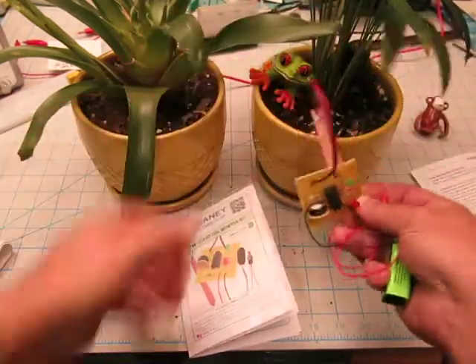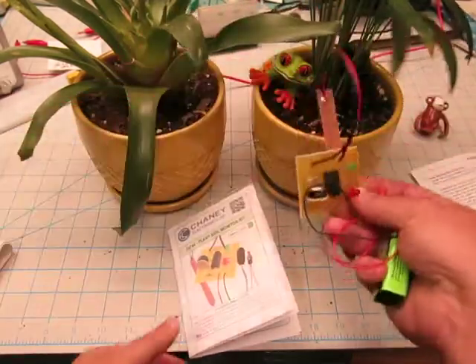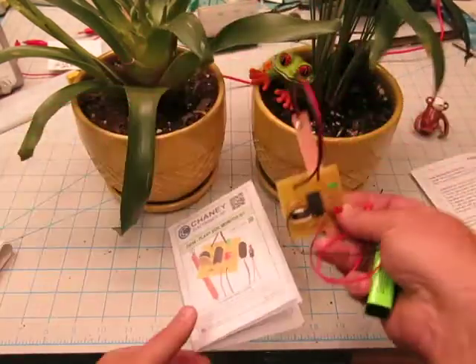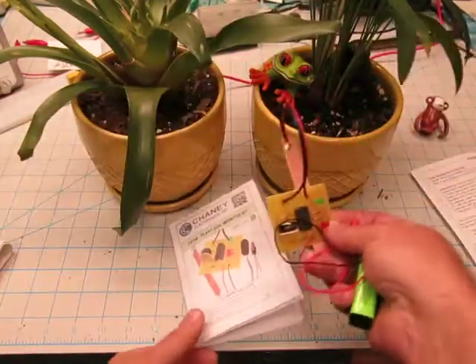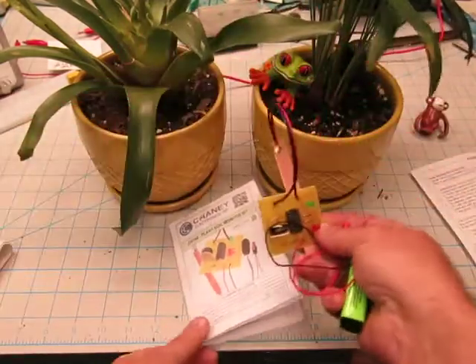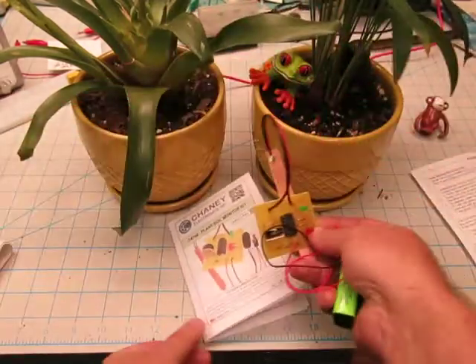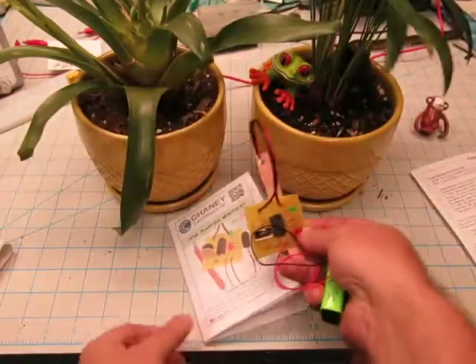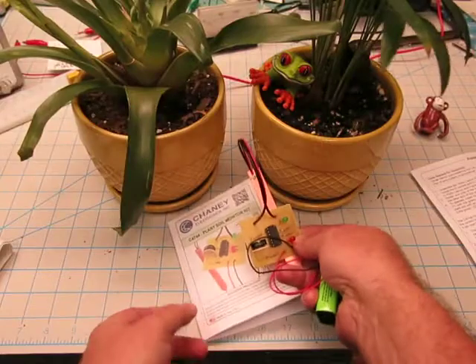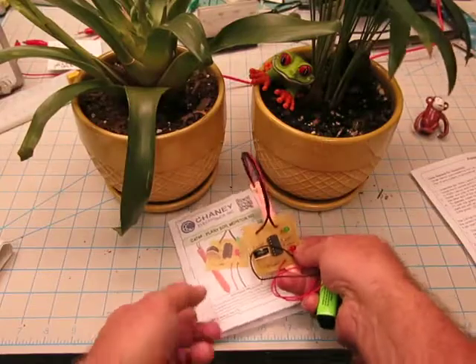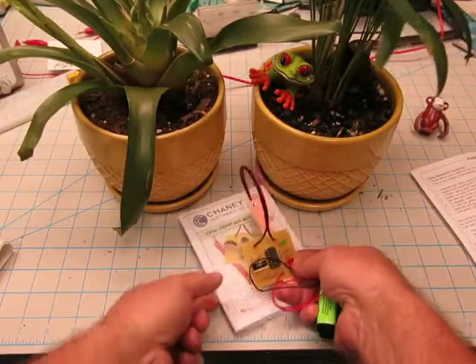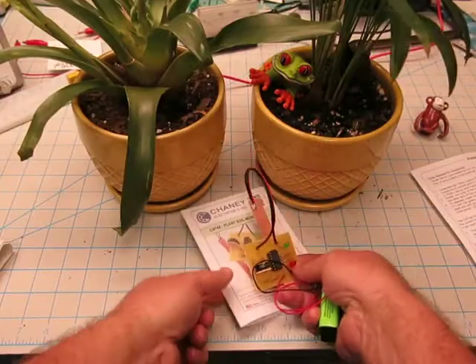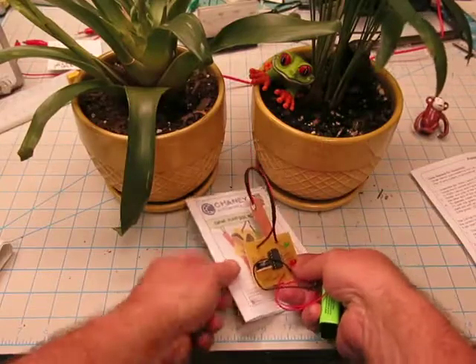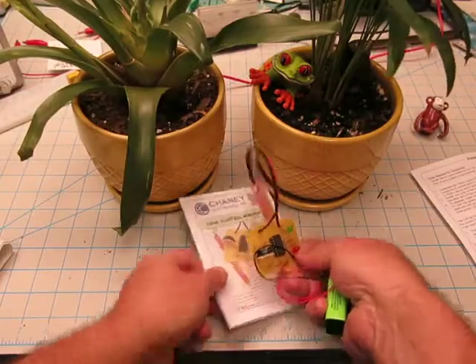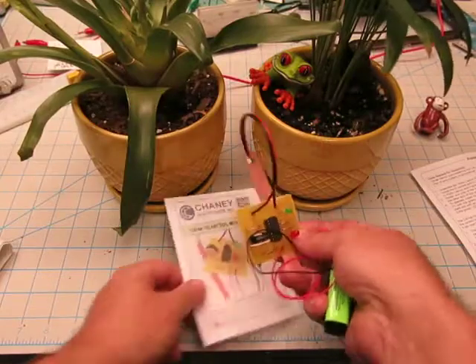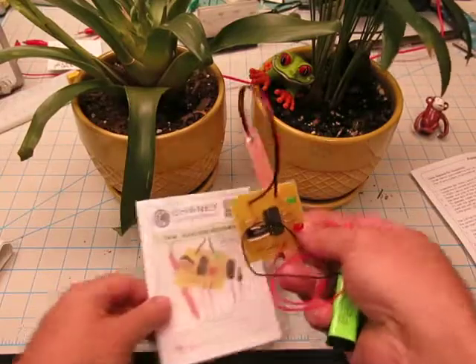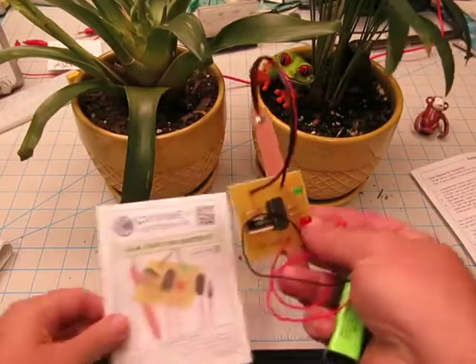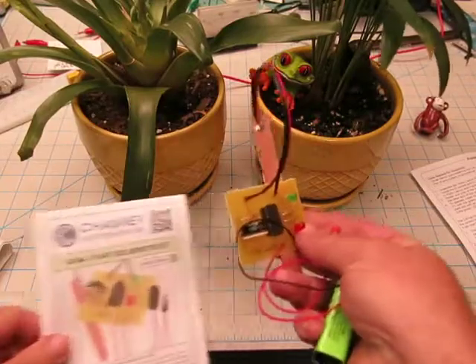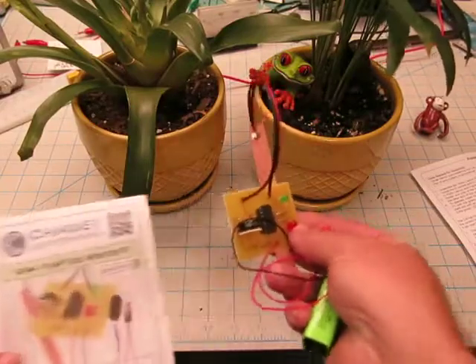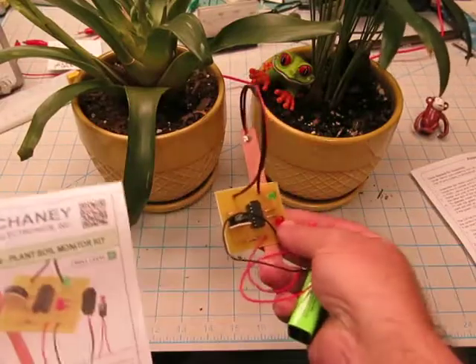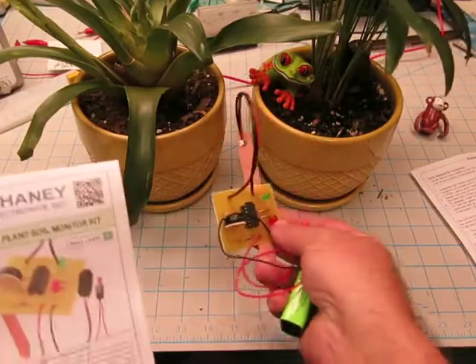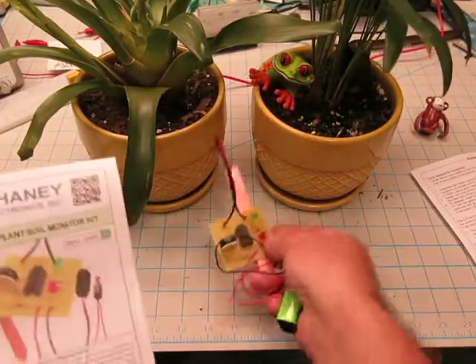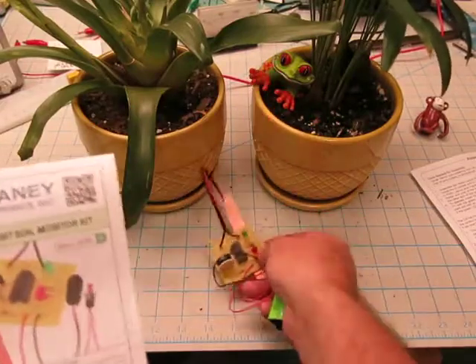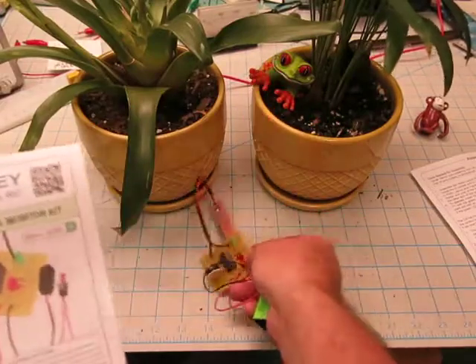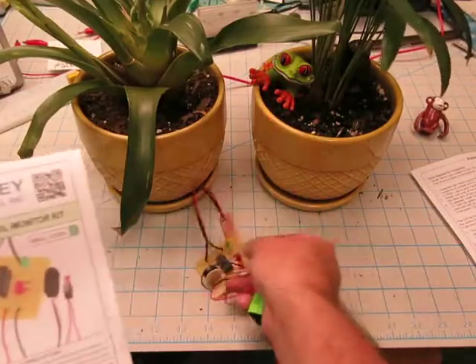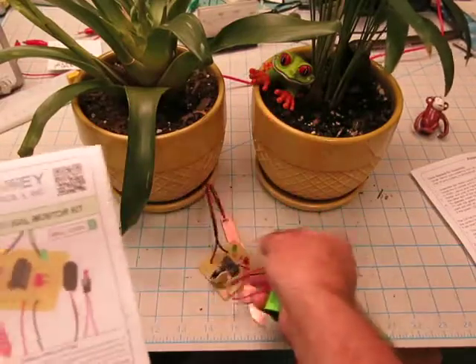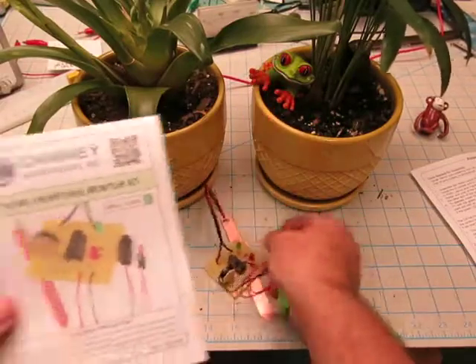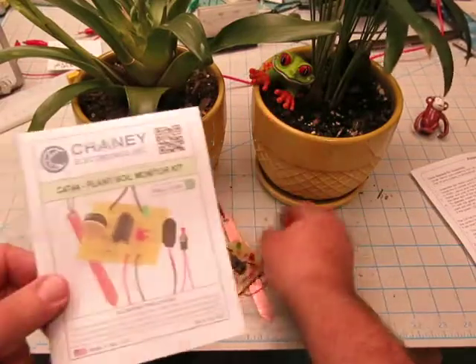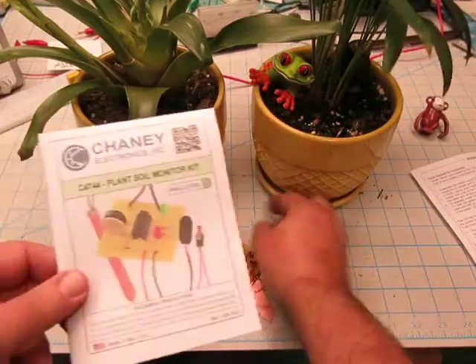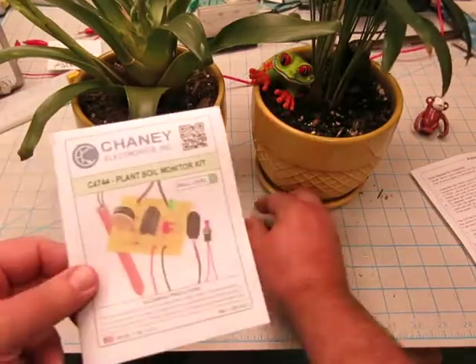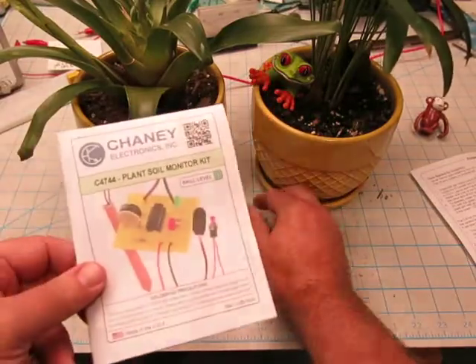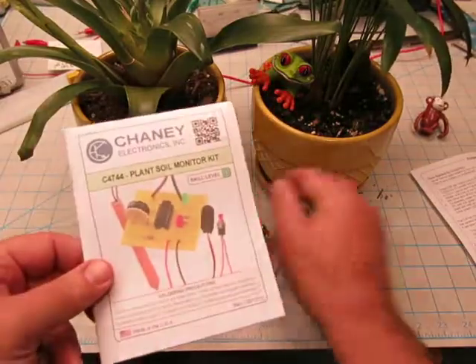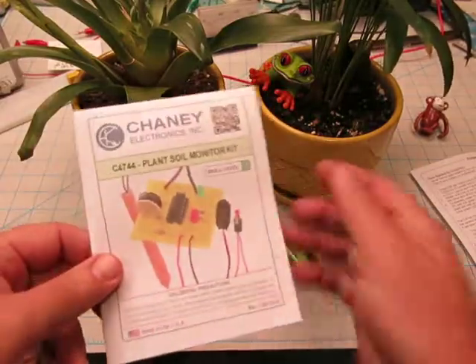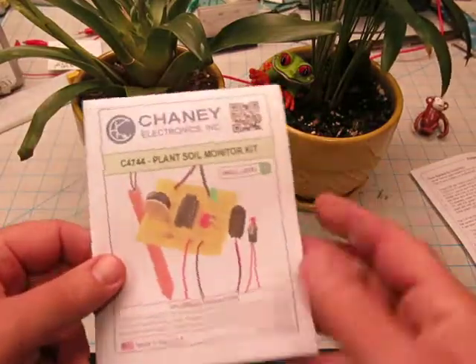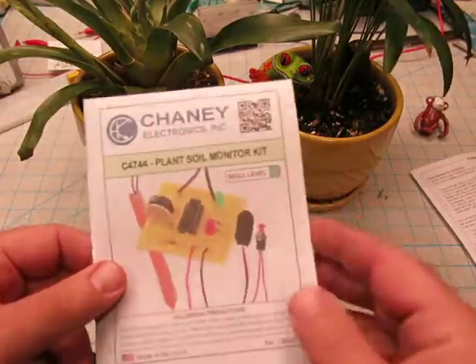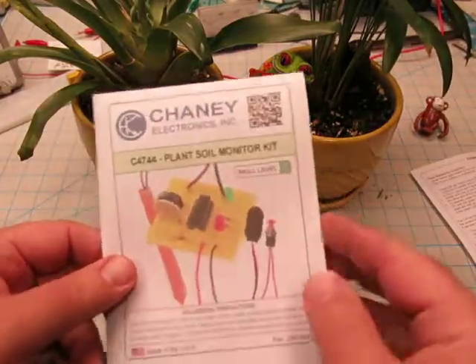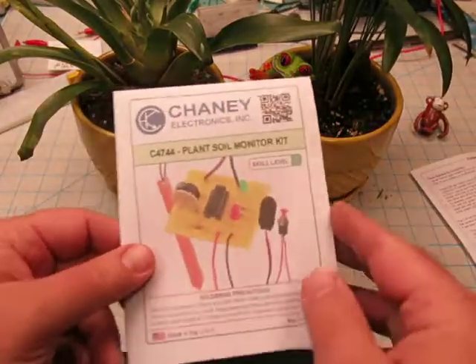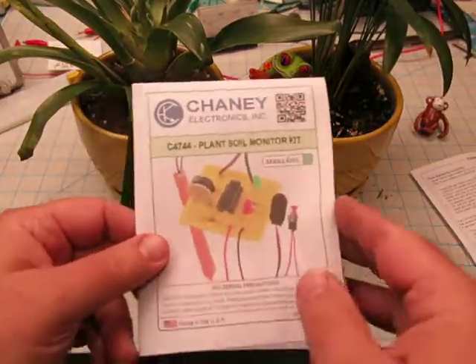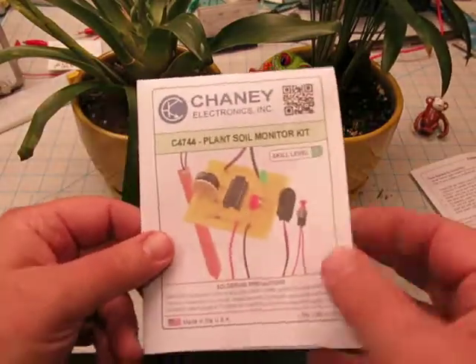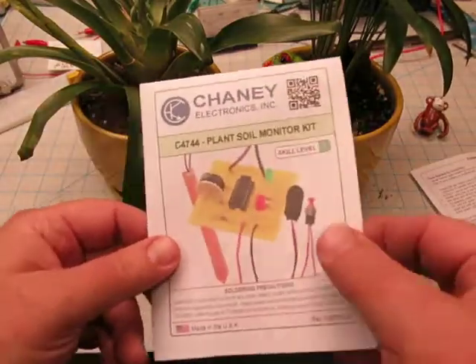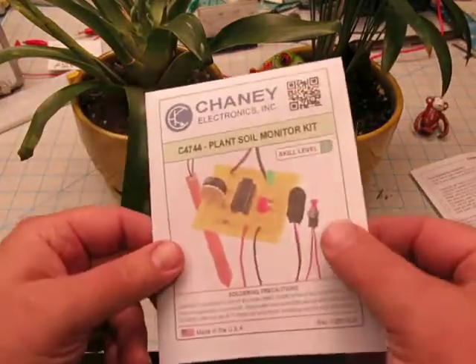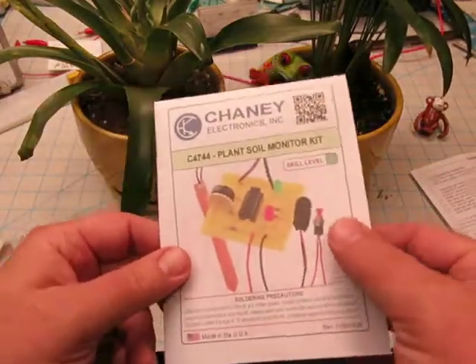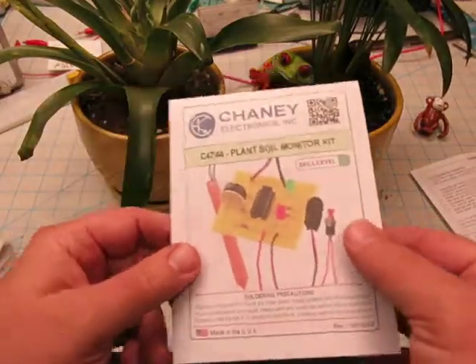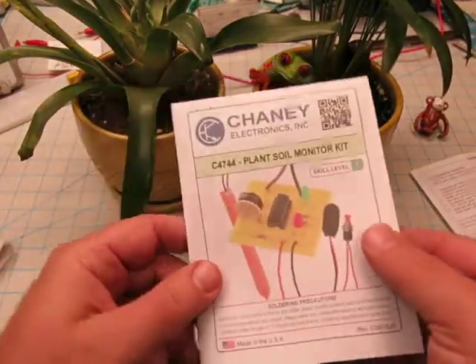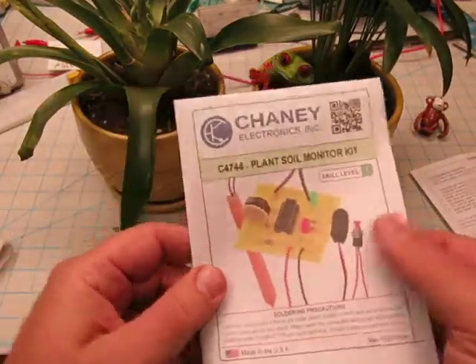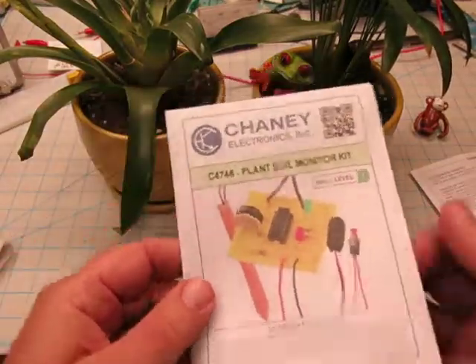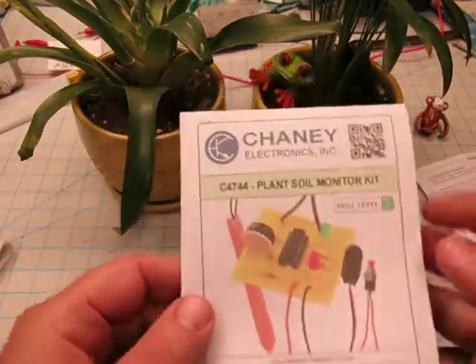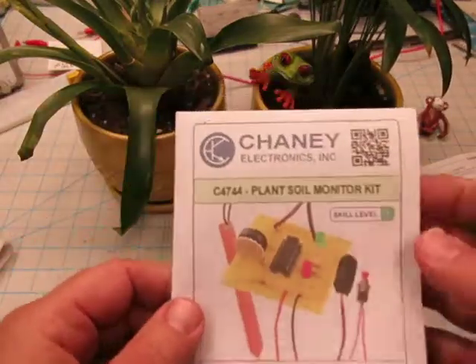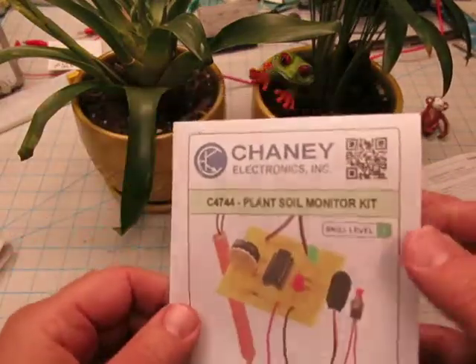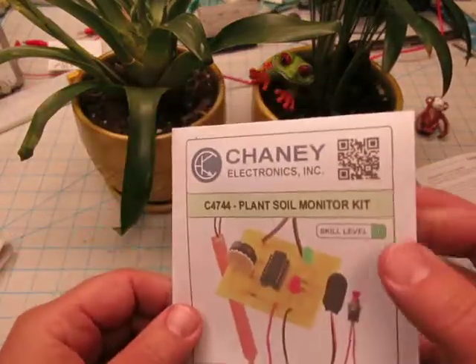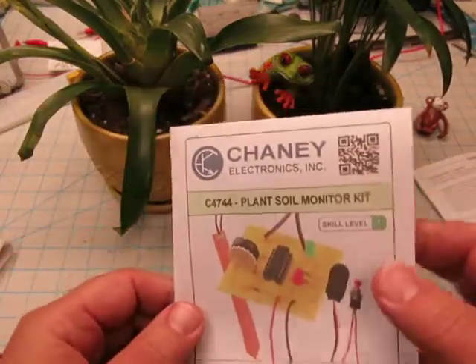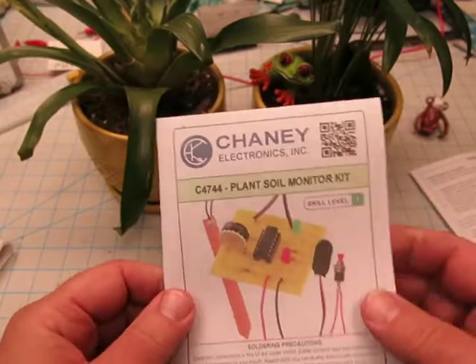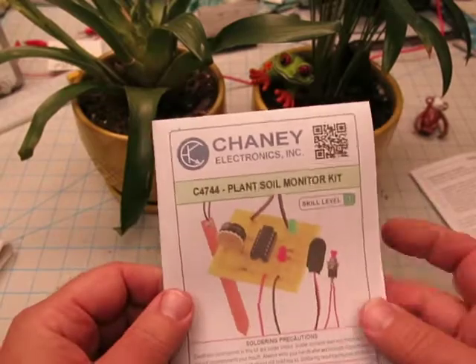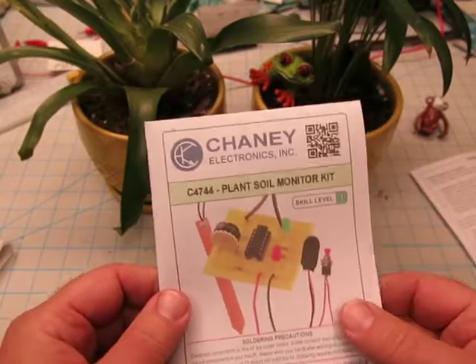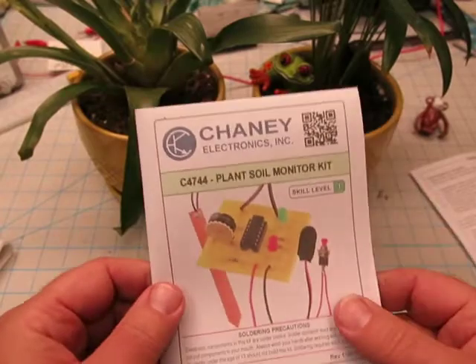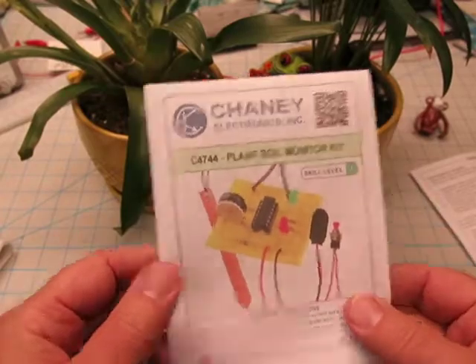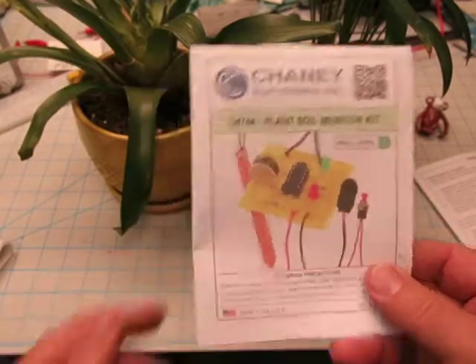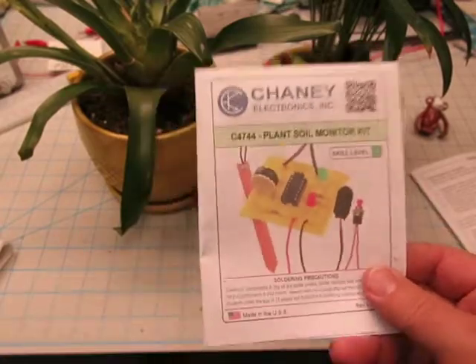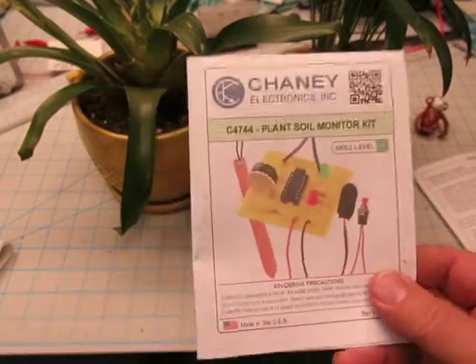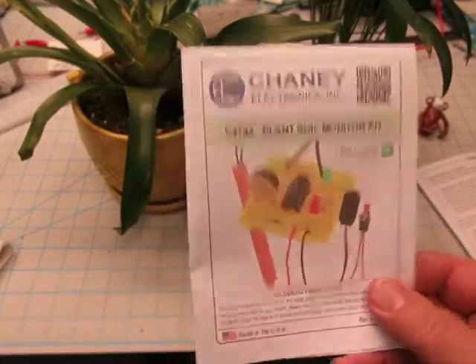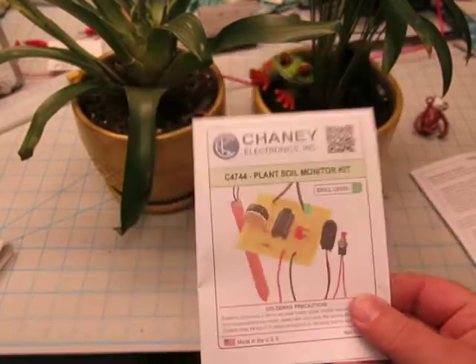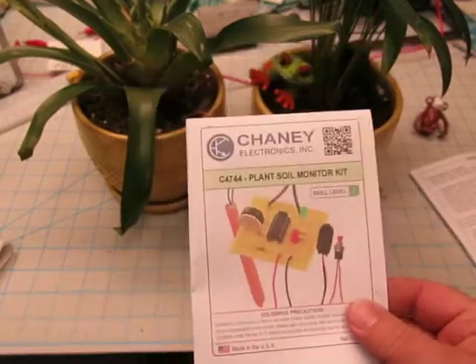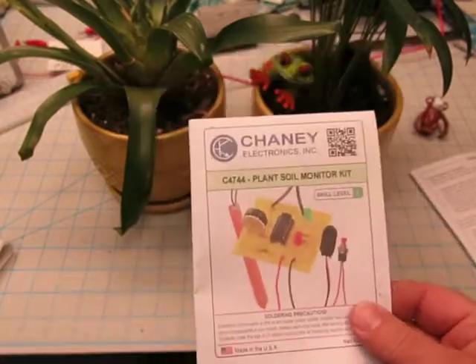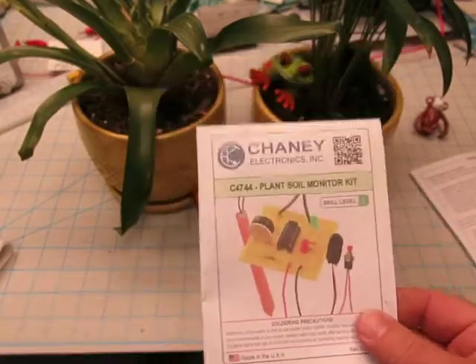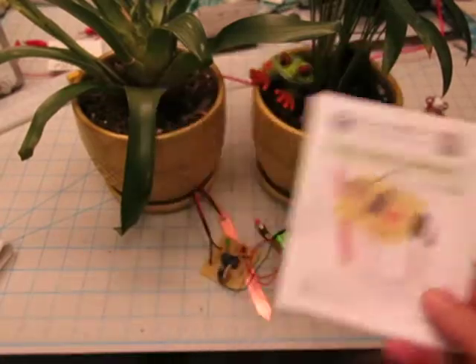This kit right here is very exciting to use and it's a lot of fun. It comes with an instruction booklet and all the parts that you need to make this kit.